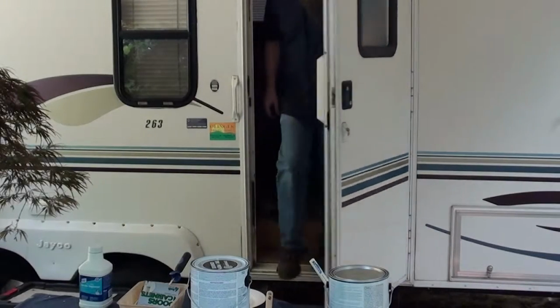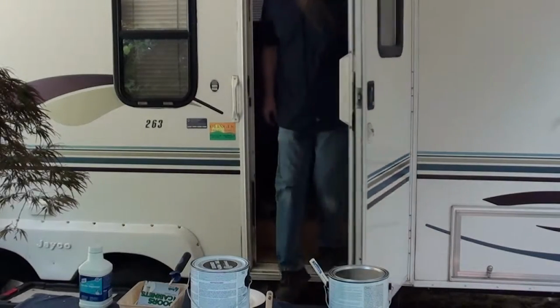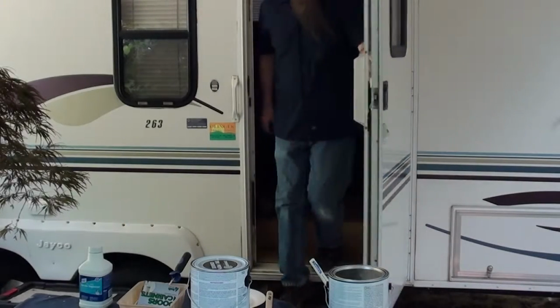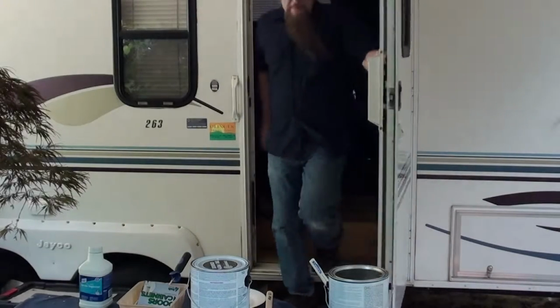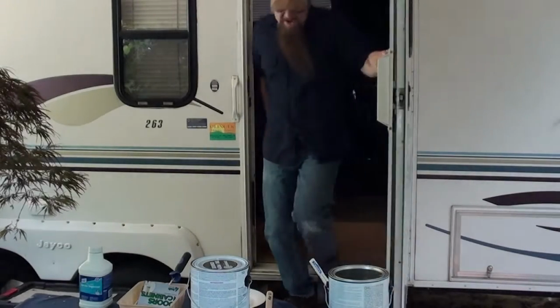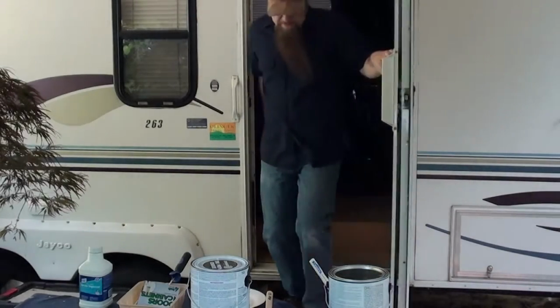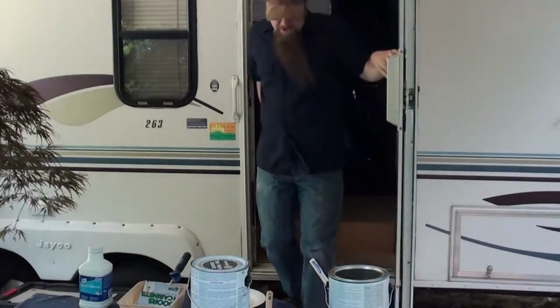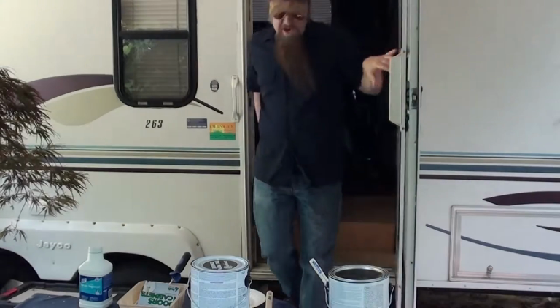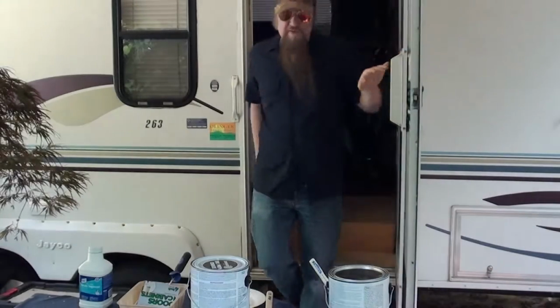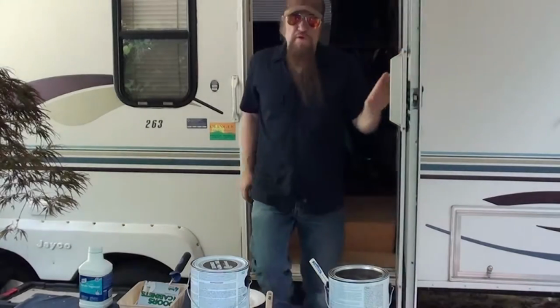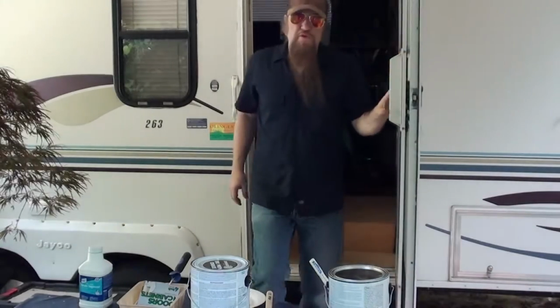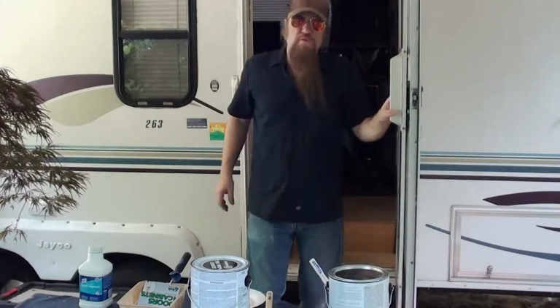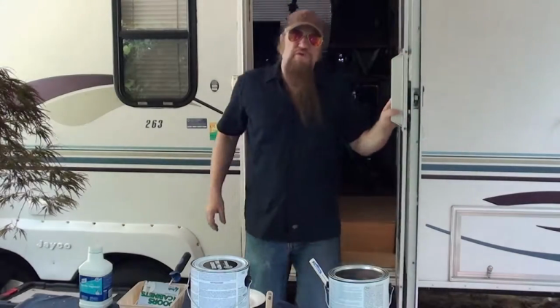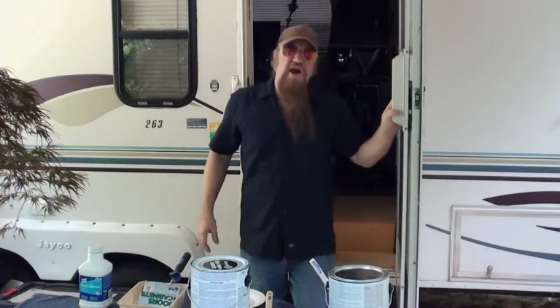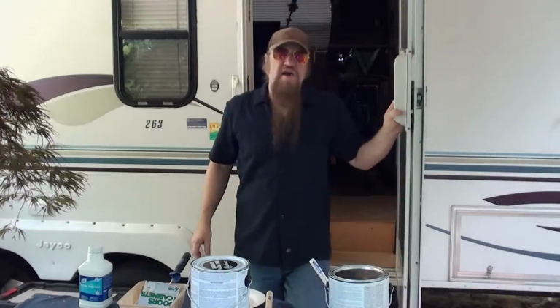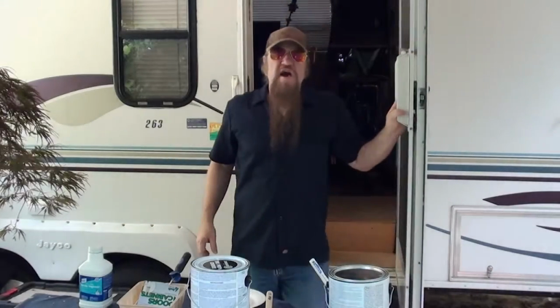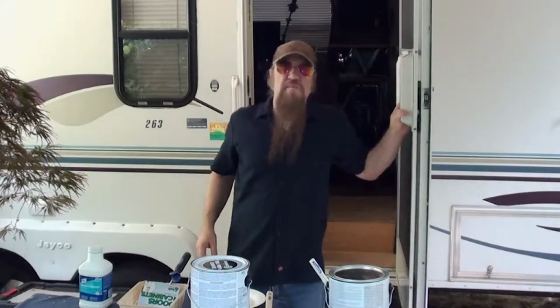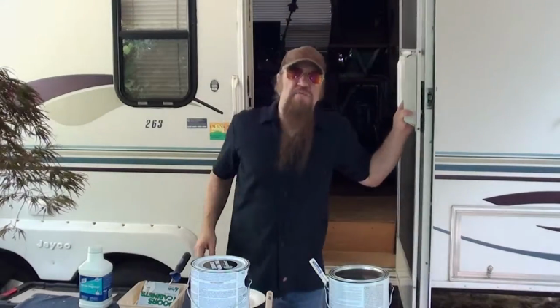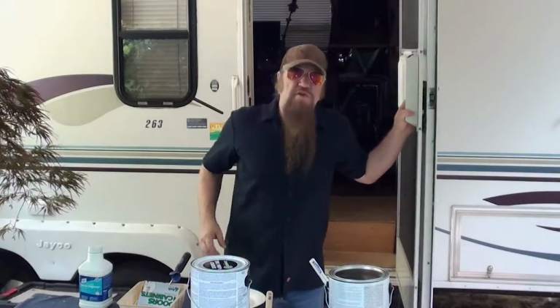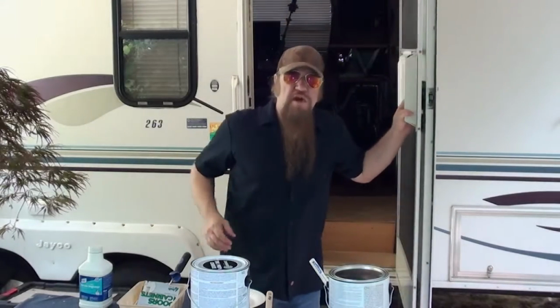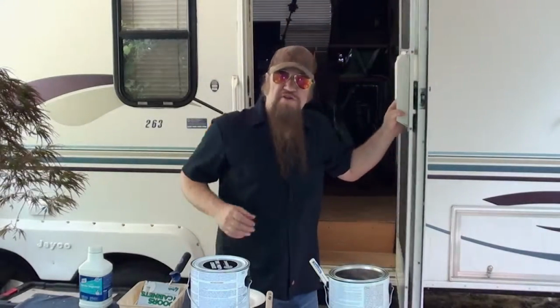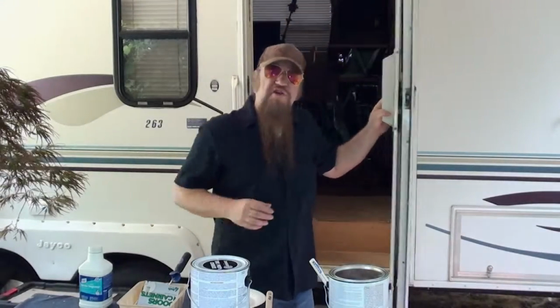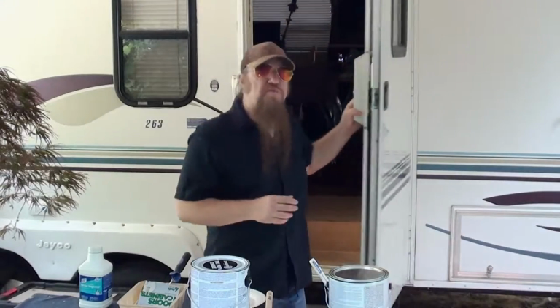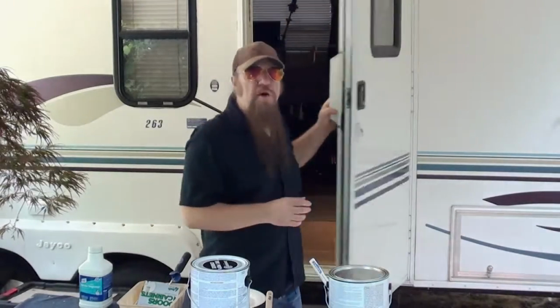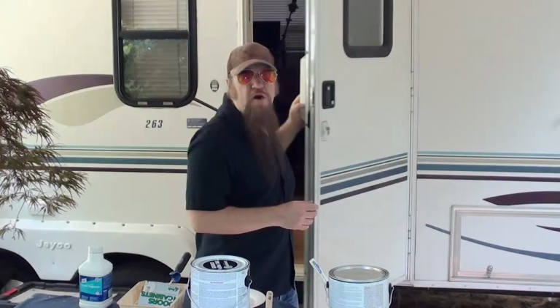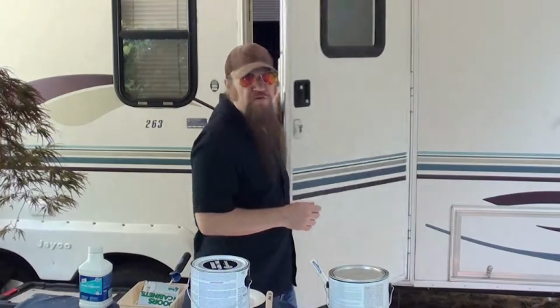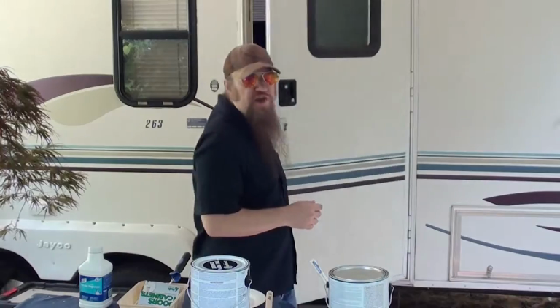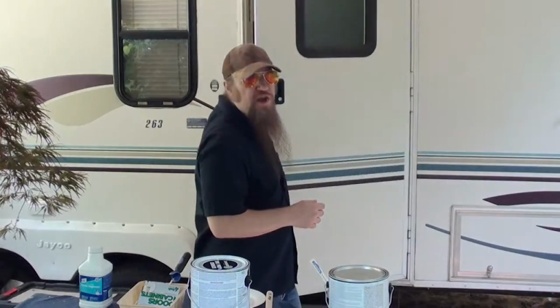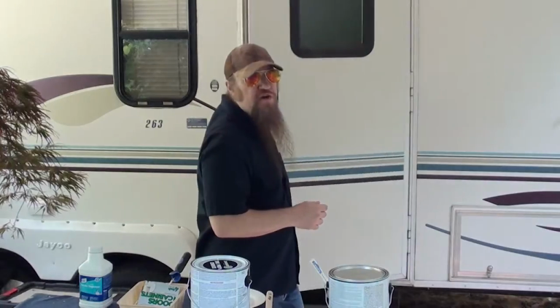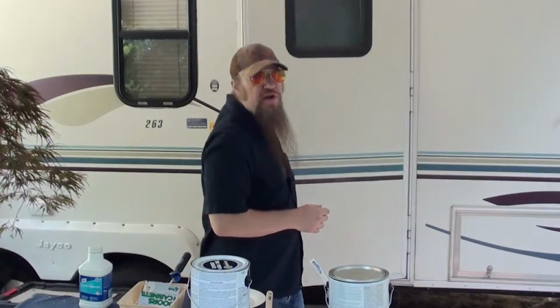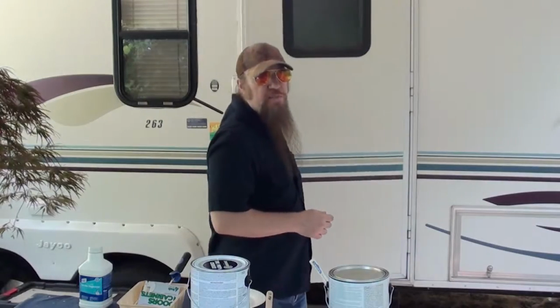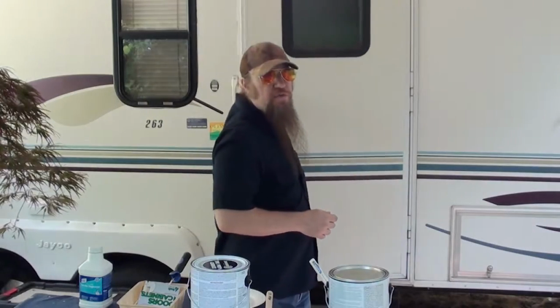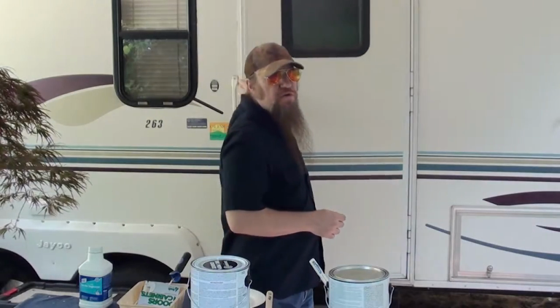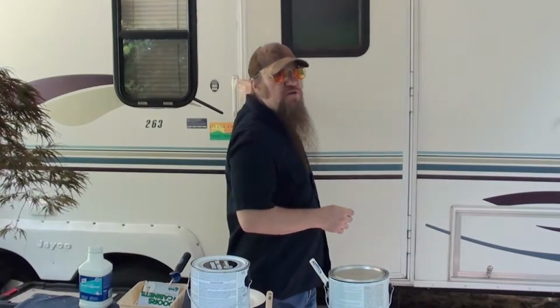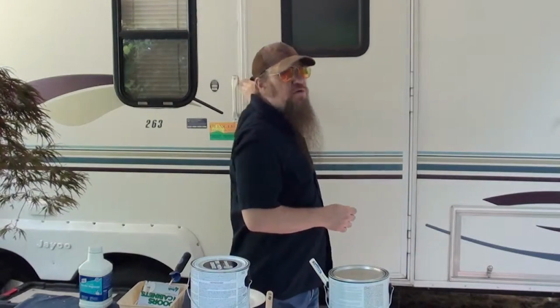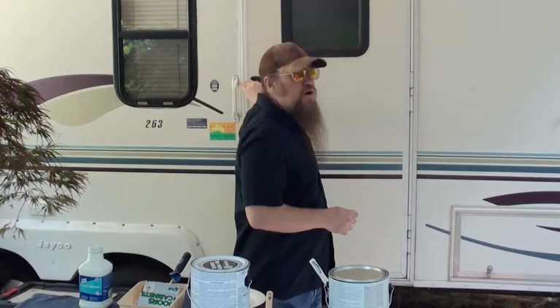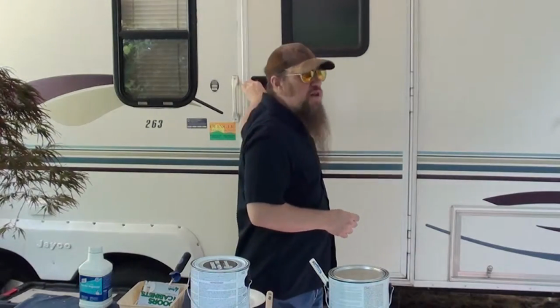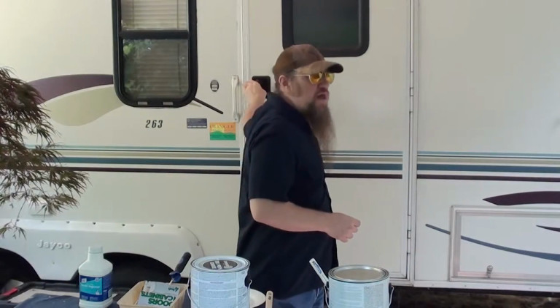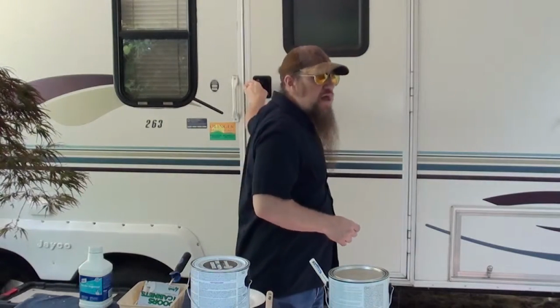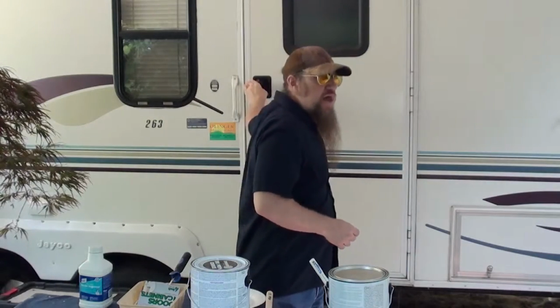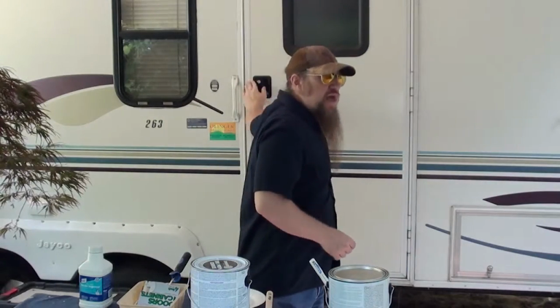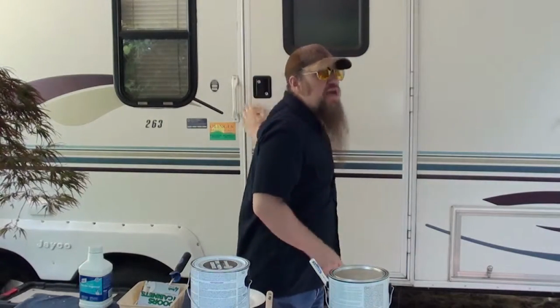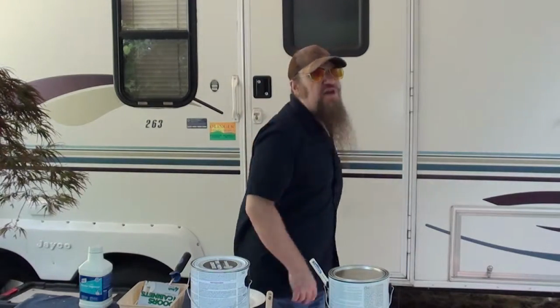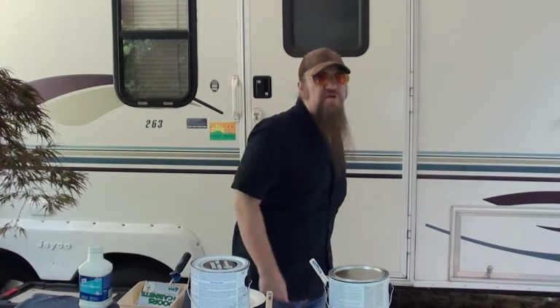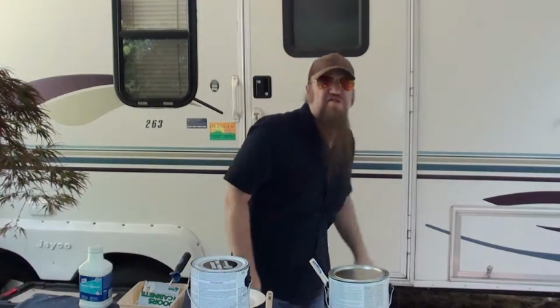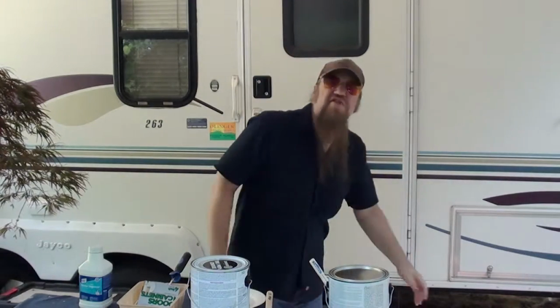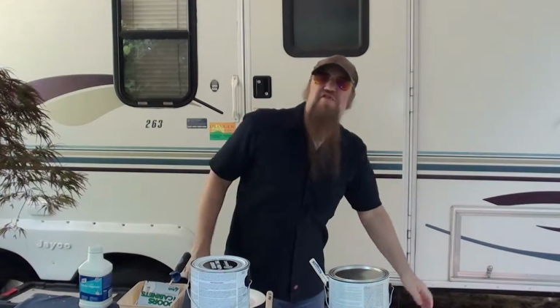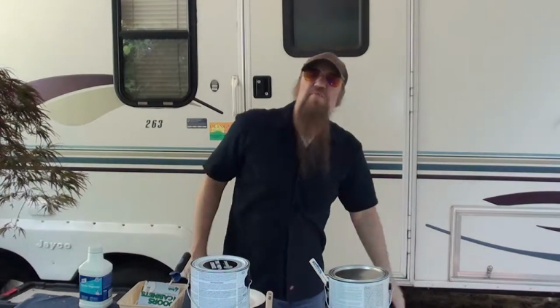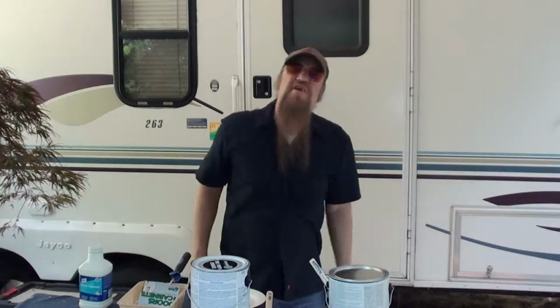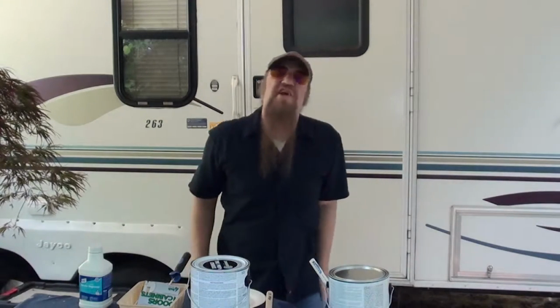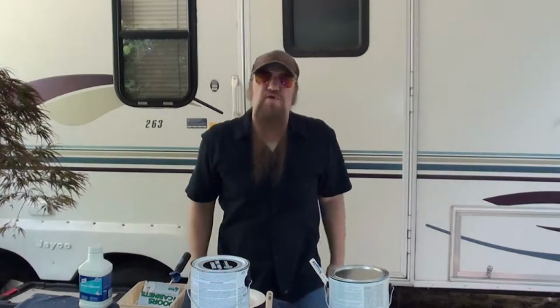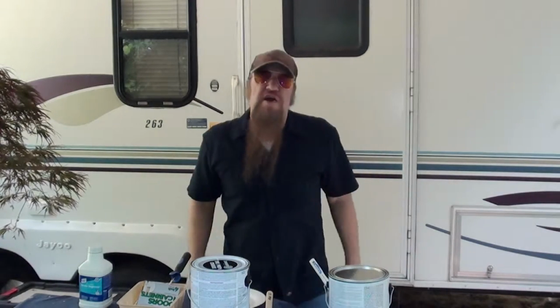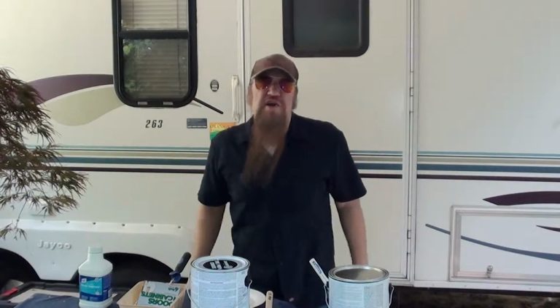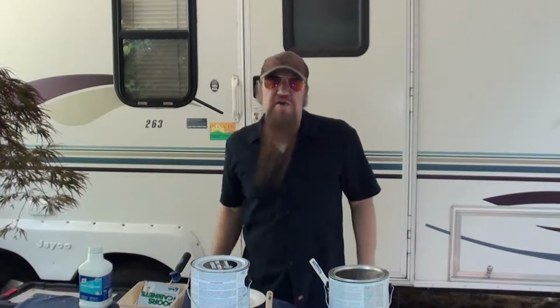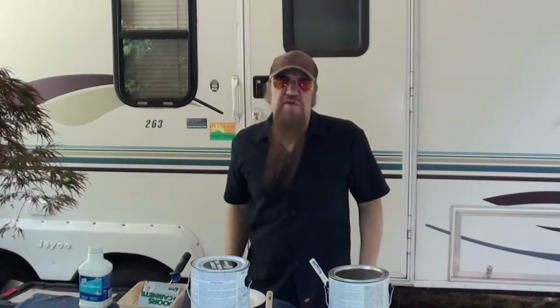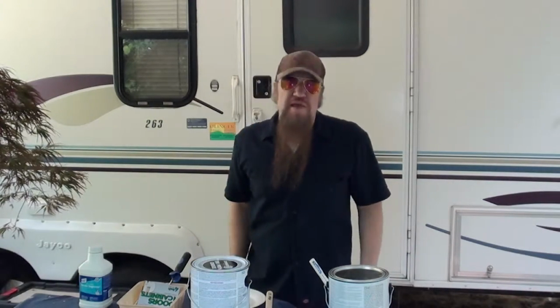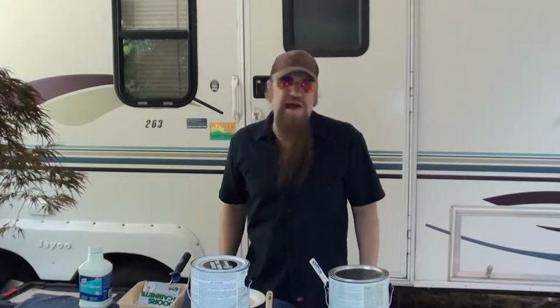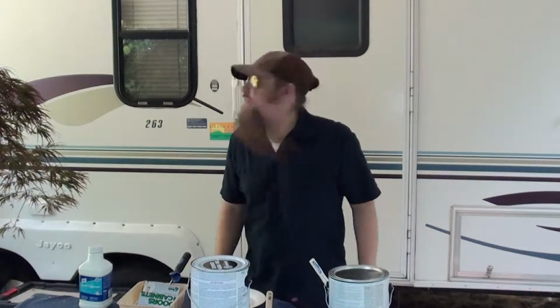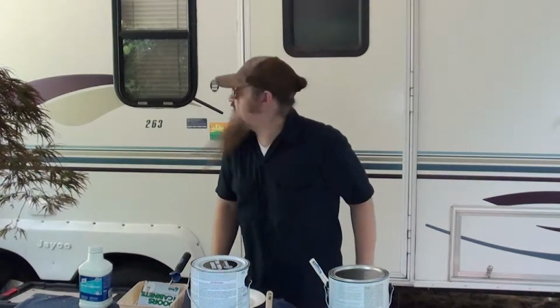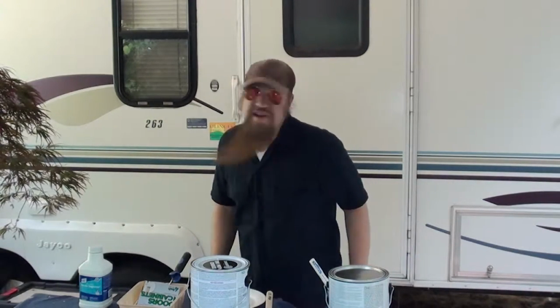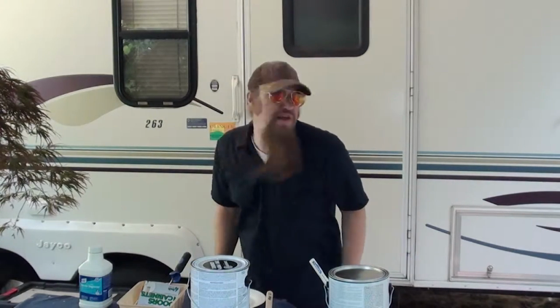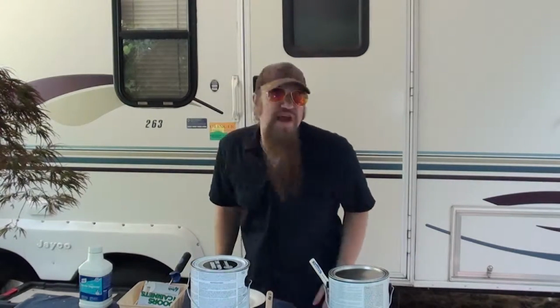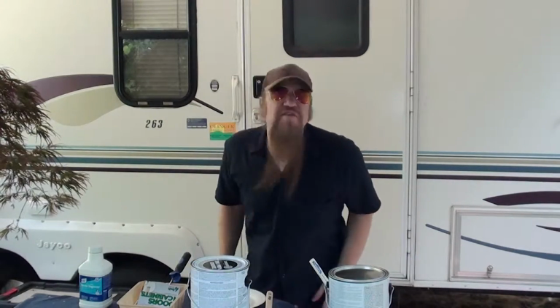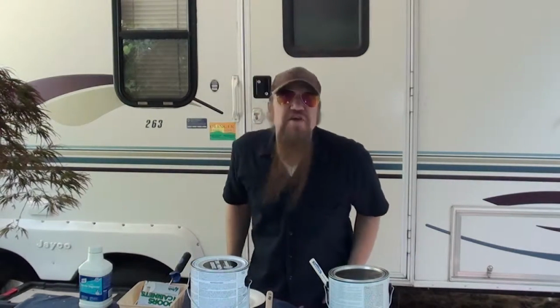Hey everybody, it's Merle here from MerlesWorld.com, coming to you from our RV here in Portland, Oregon. They sent some rednecks around here — I haven't seen any, have you?